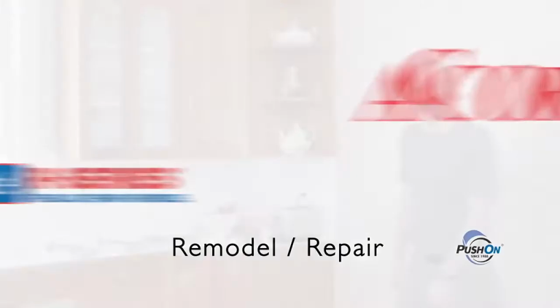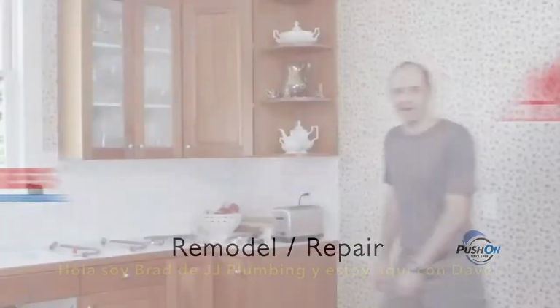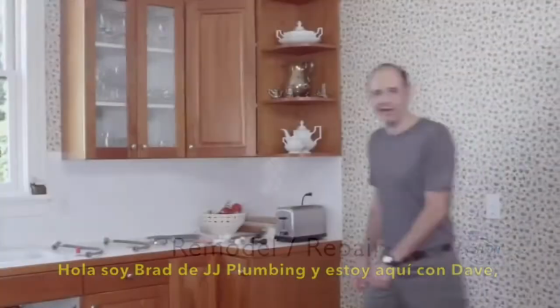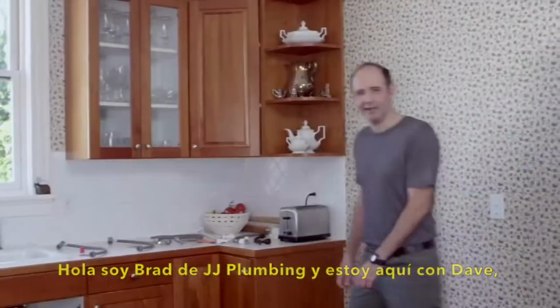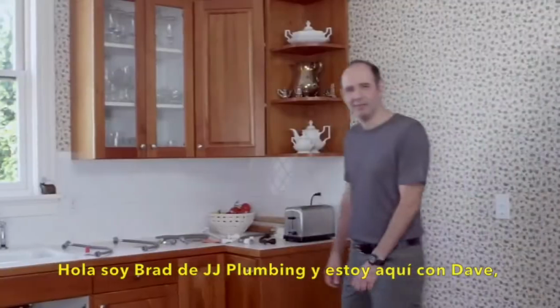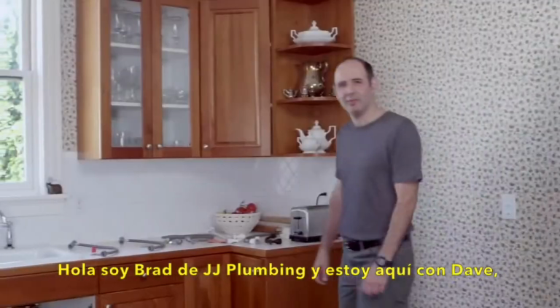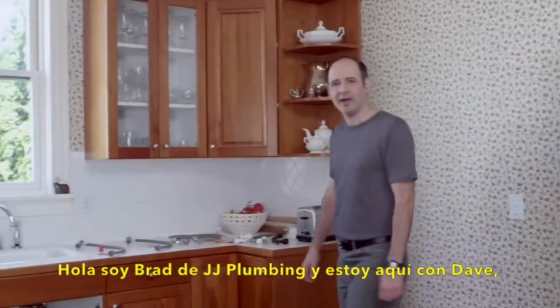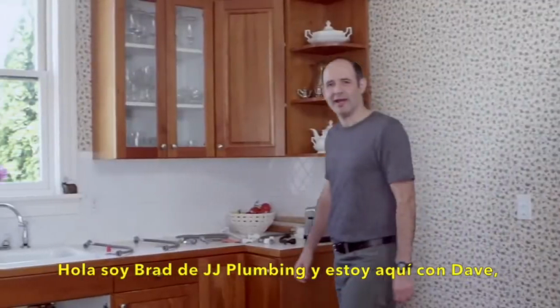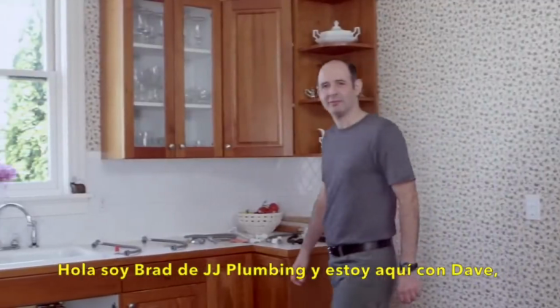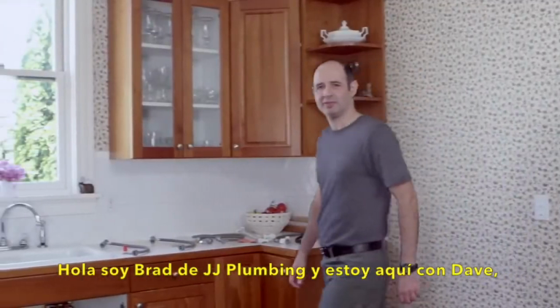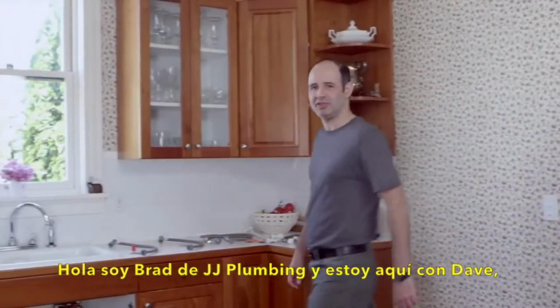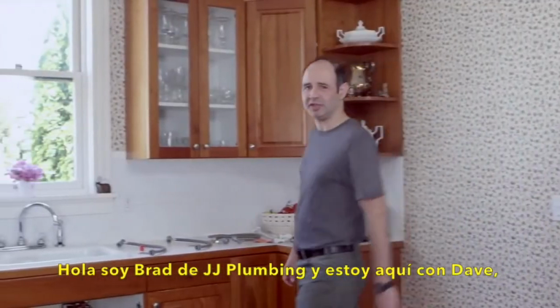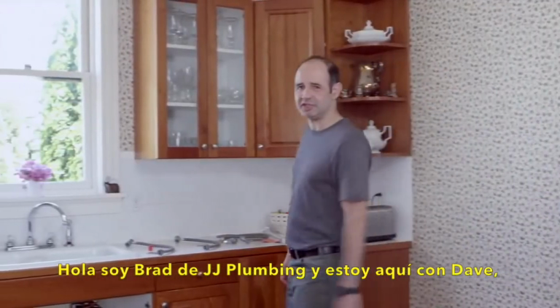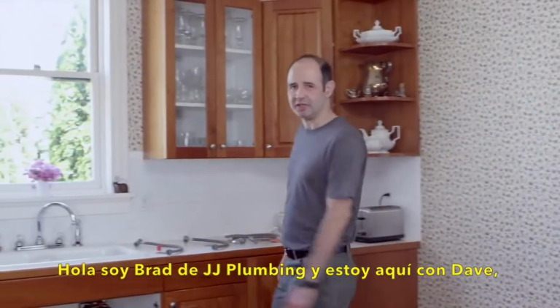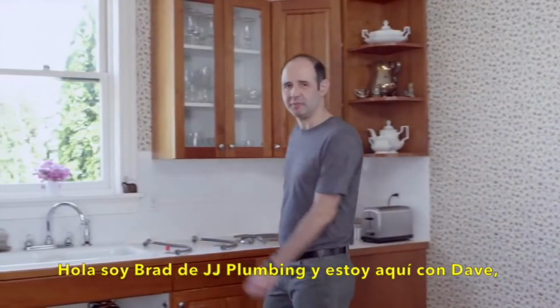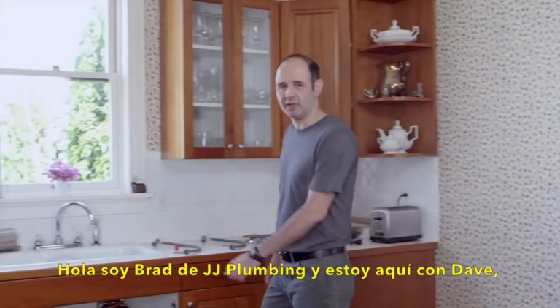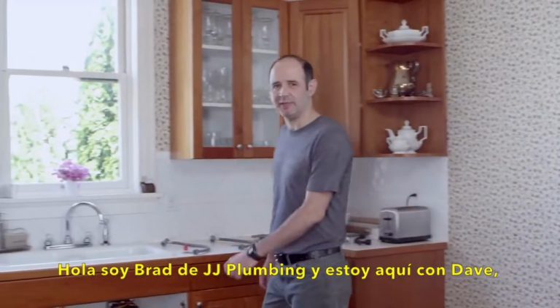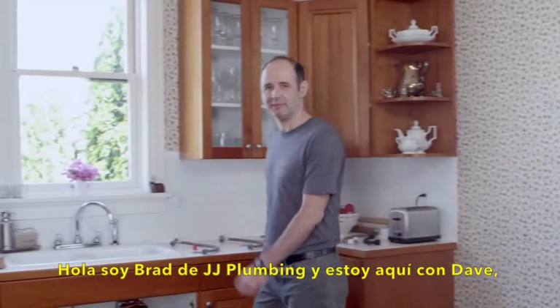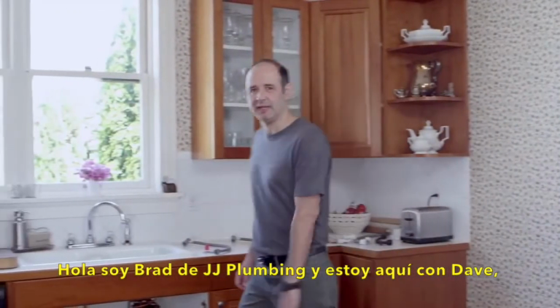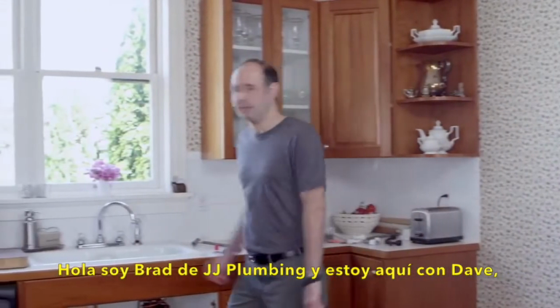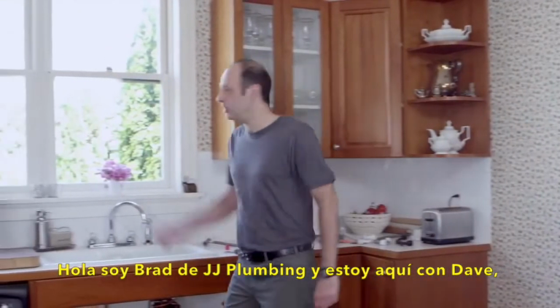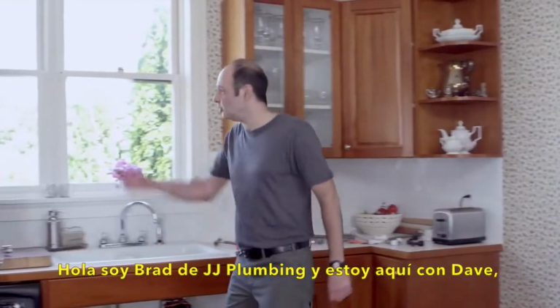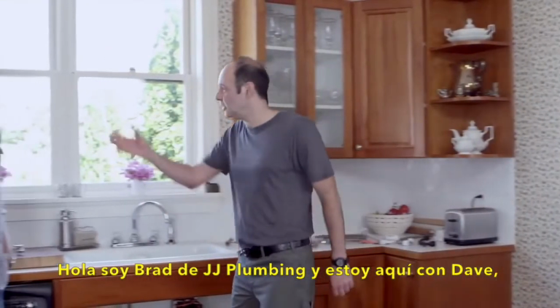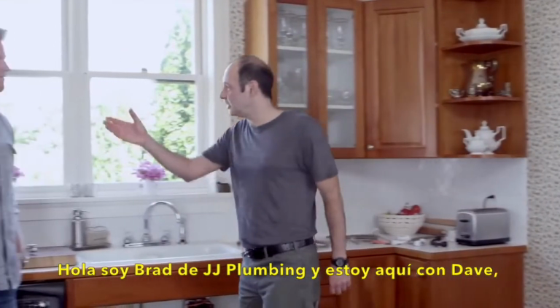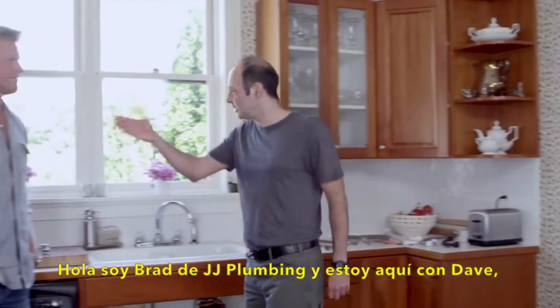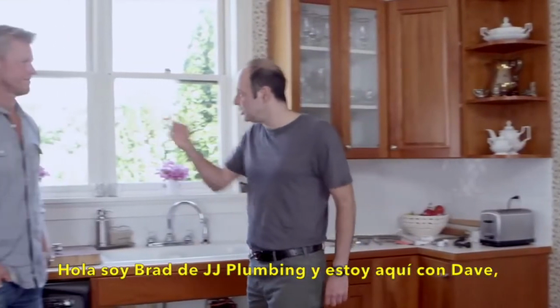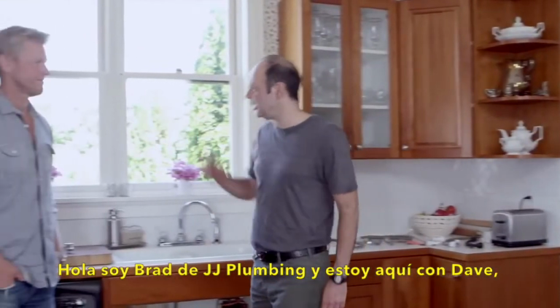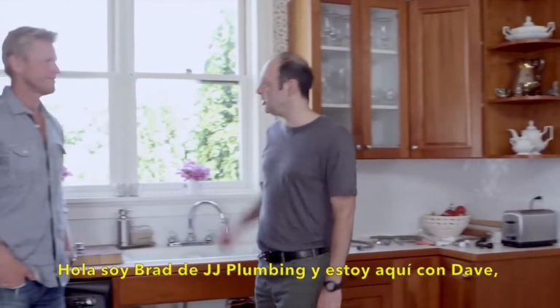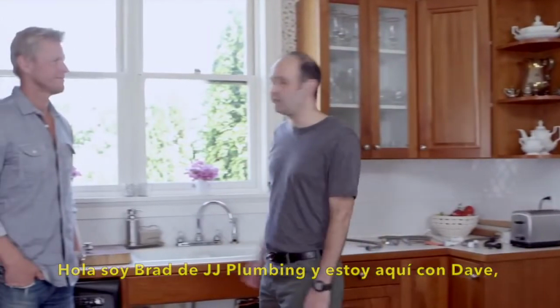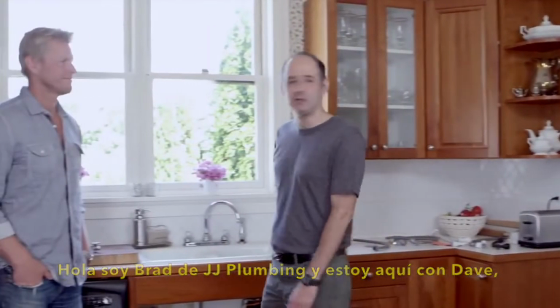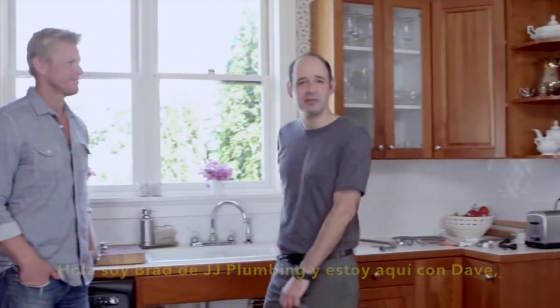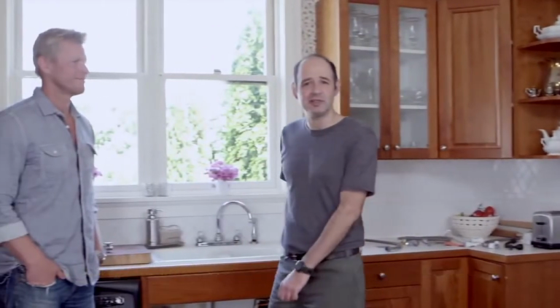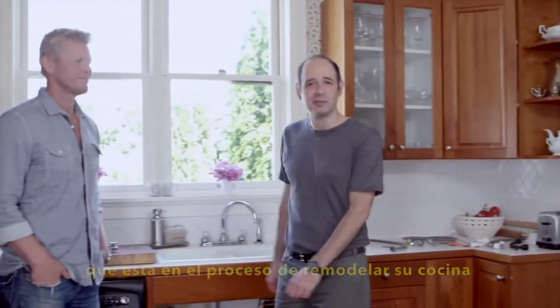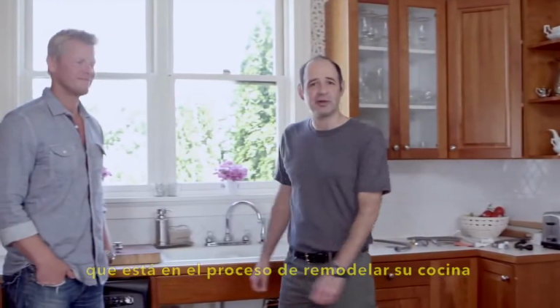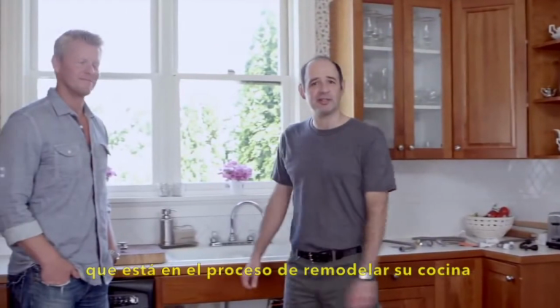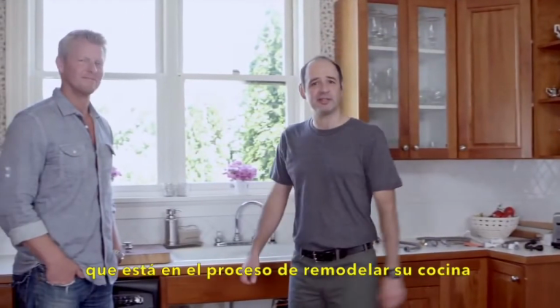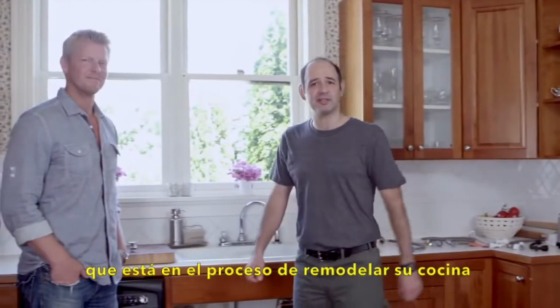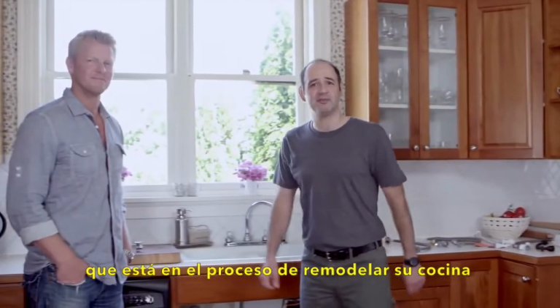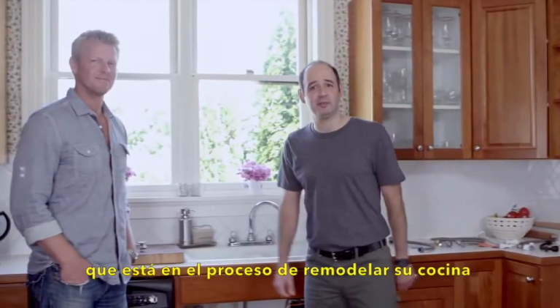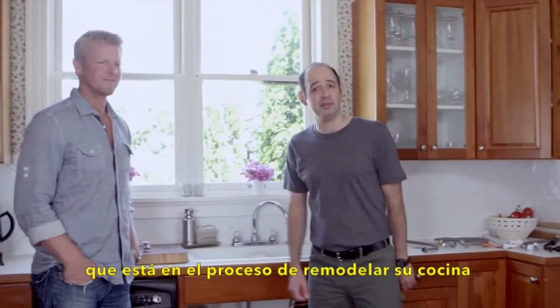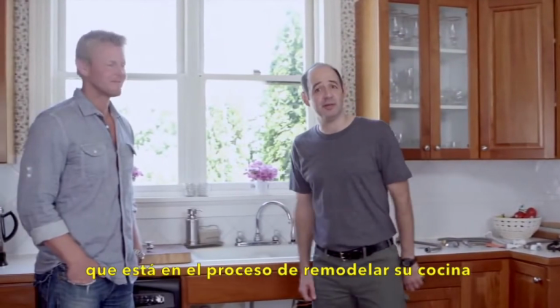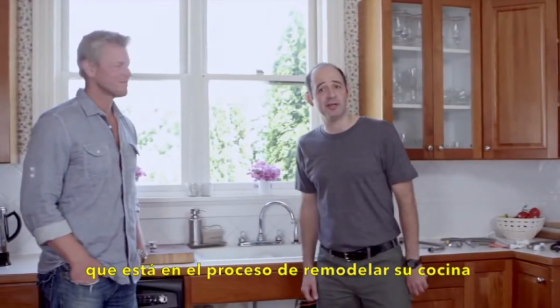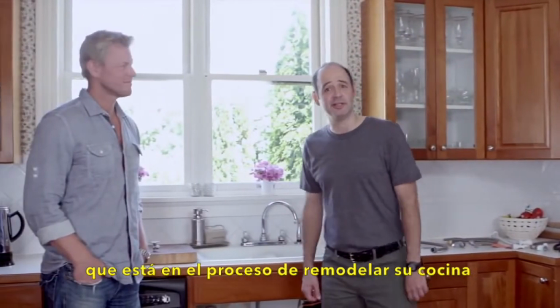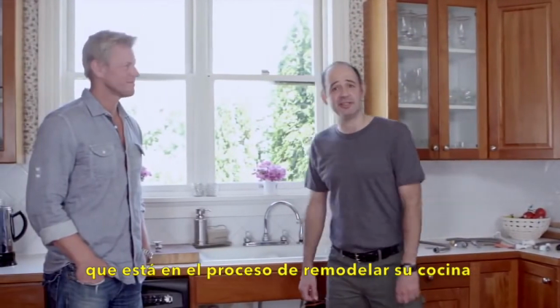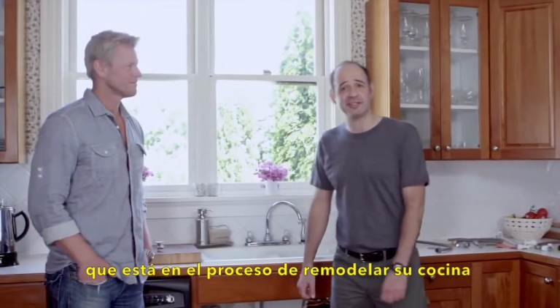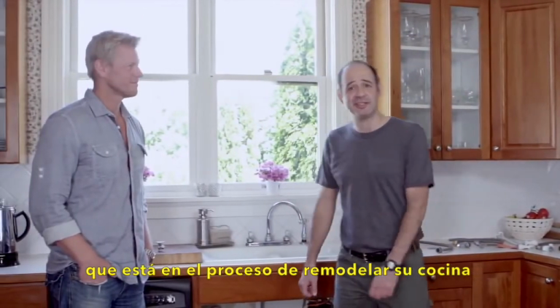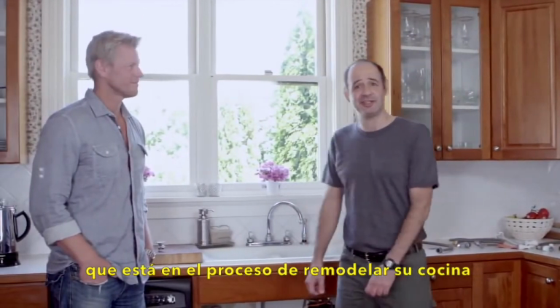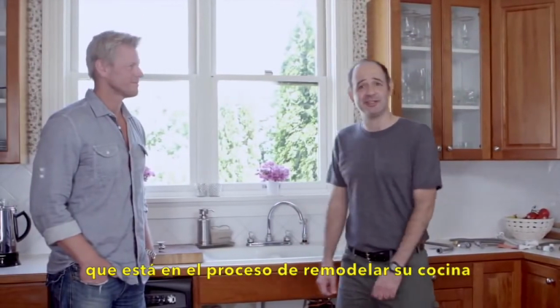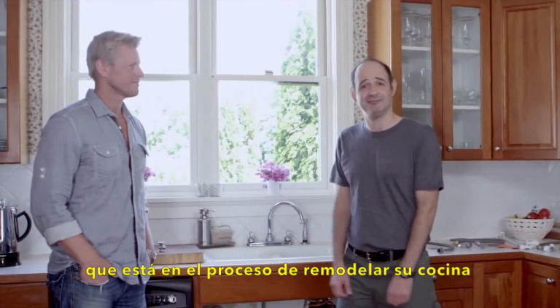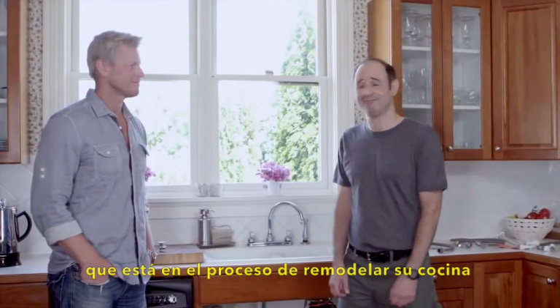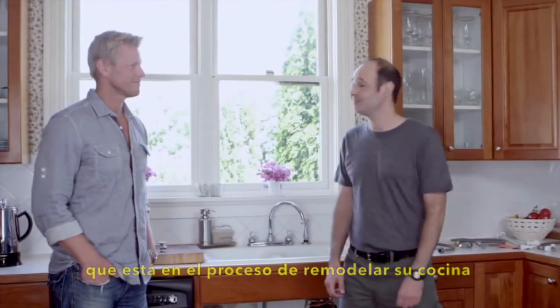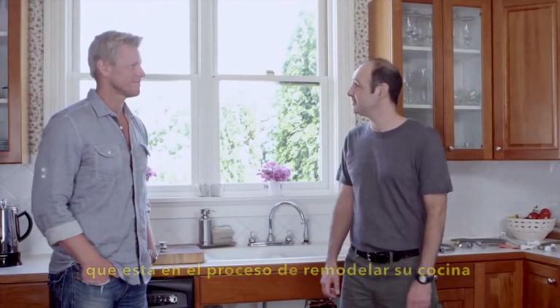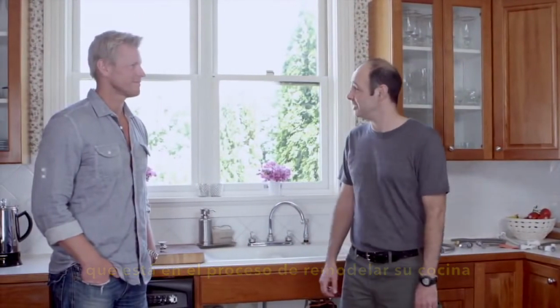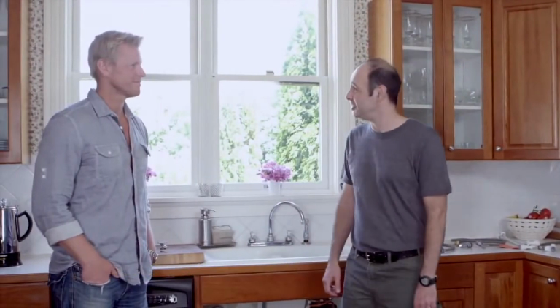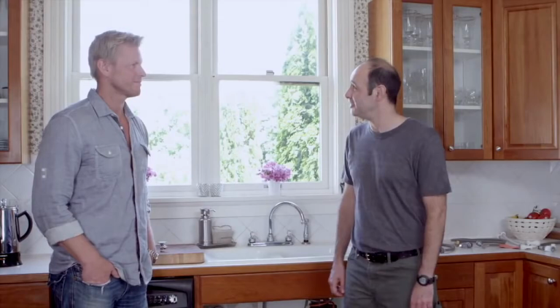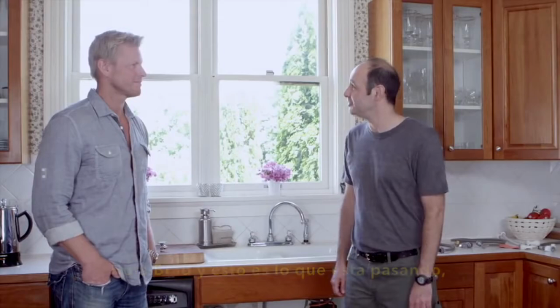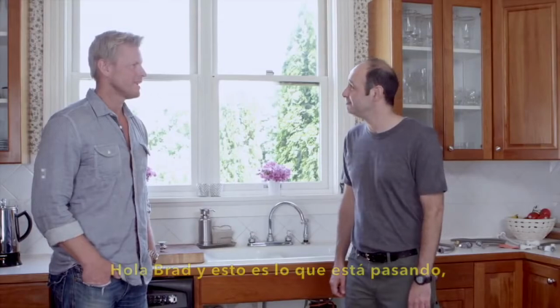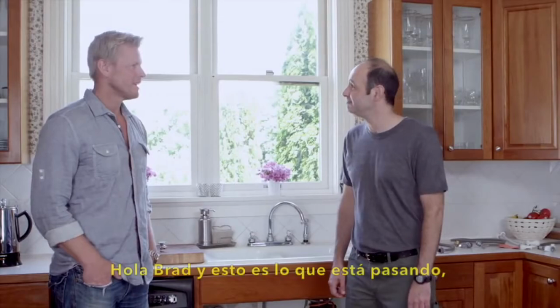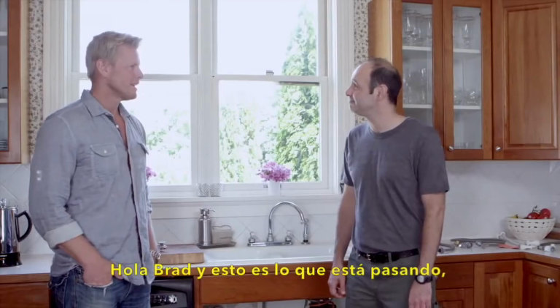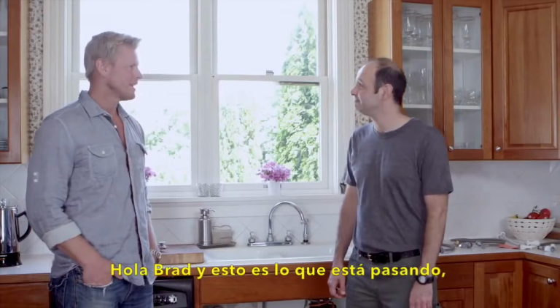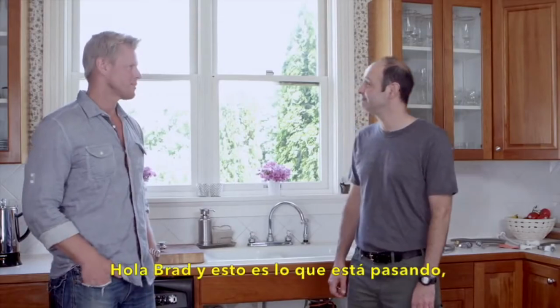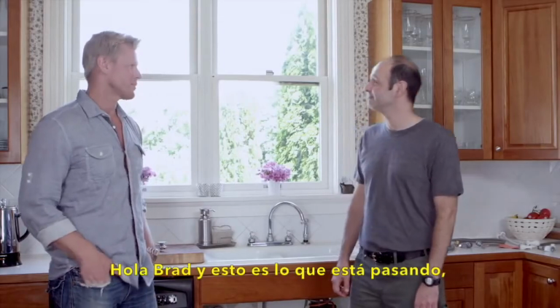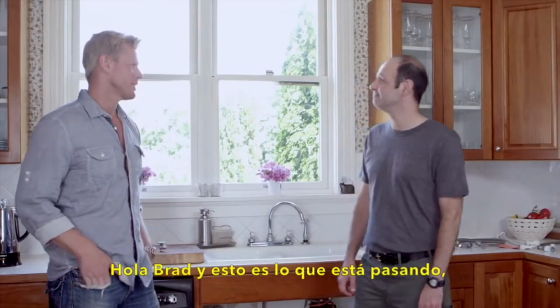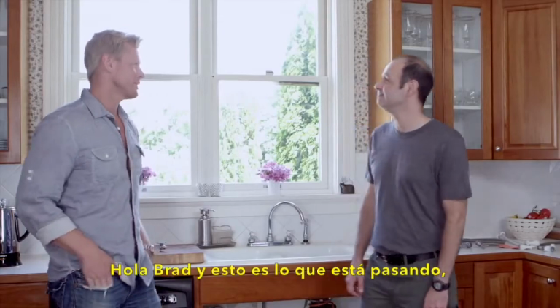Hi, I'm Brad with JJ Plumbing and I'm here with Dave who is in the process of remodeling his kitchen. Hi, Dave. Hi, Brad.